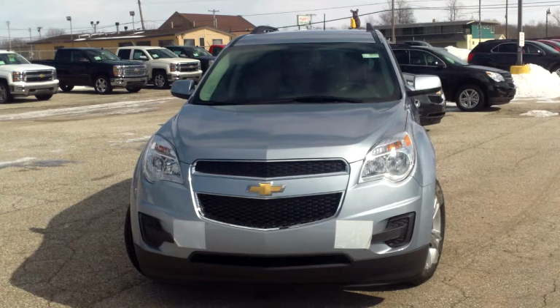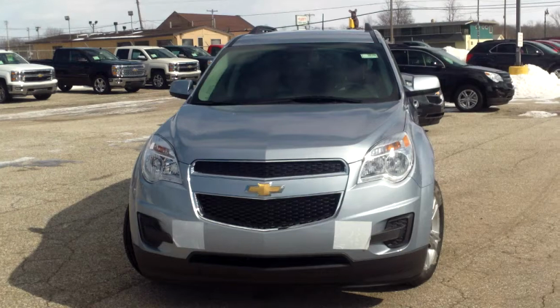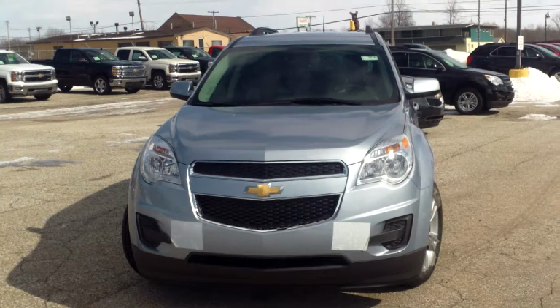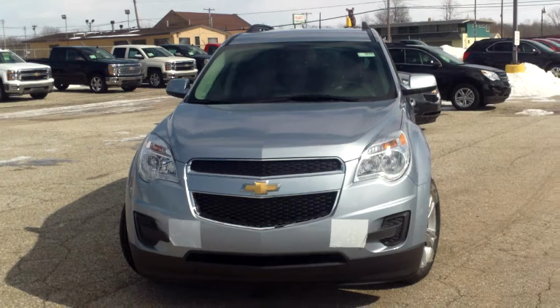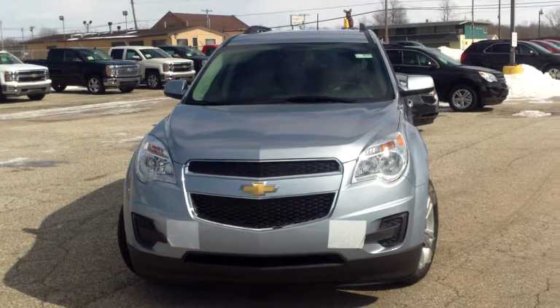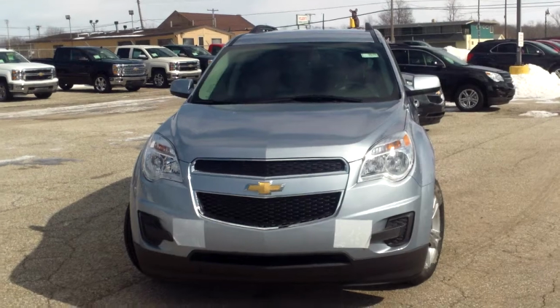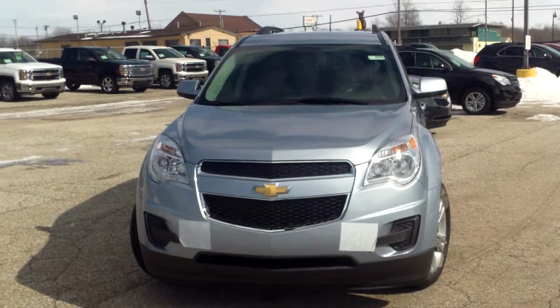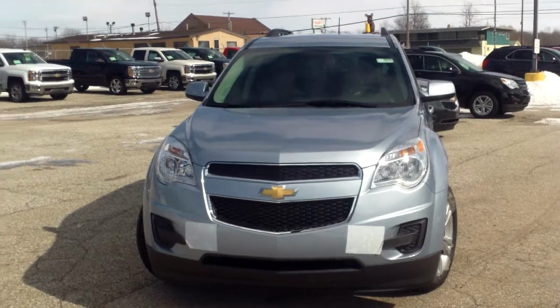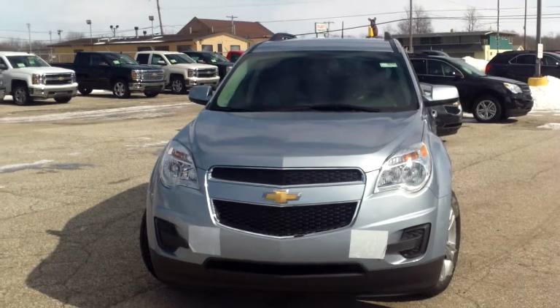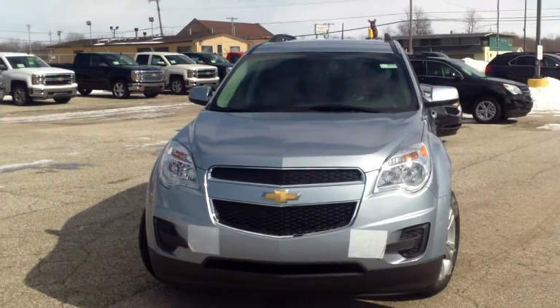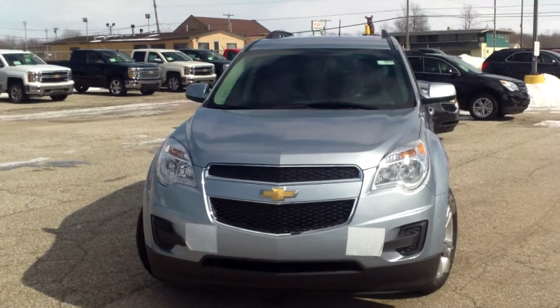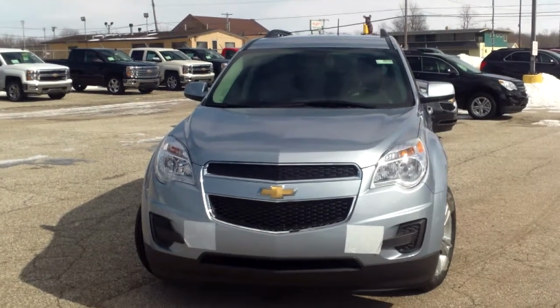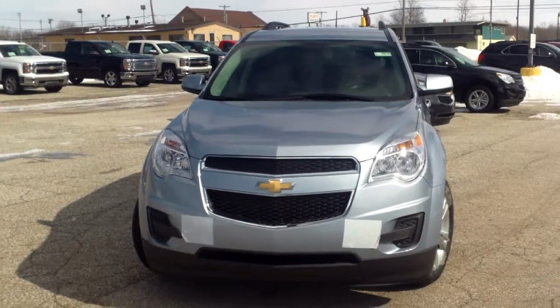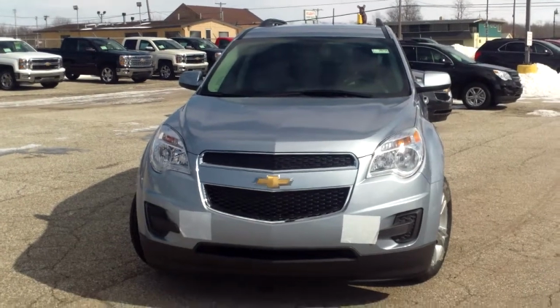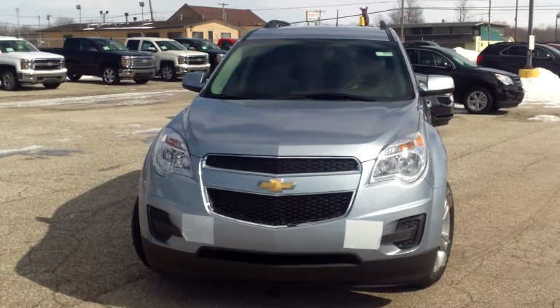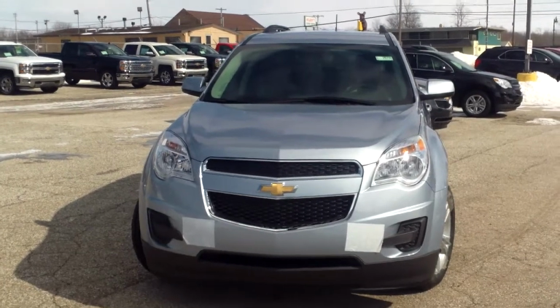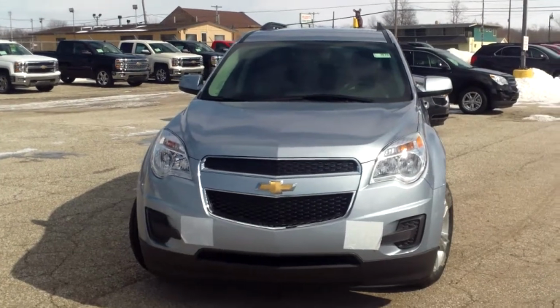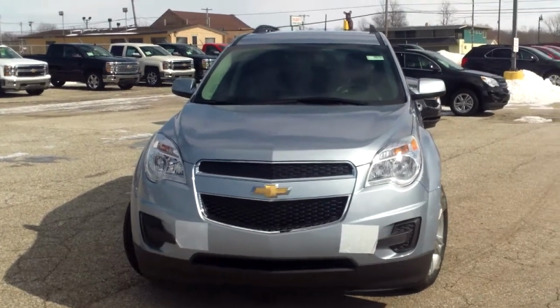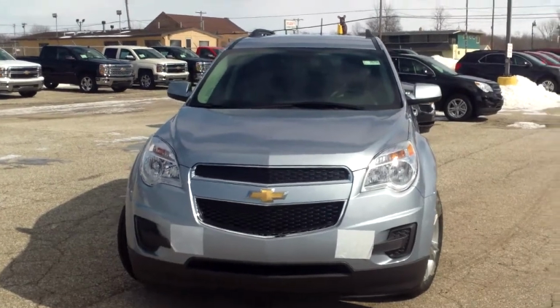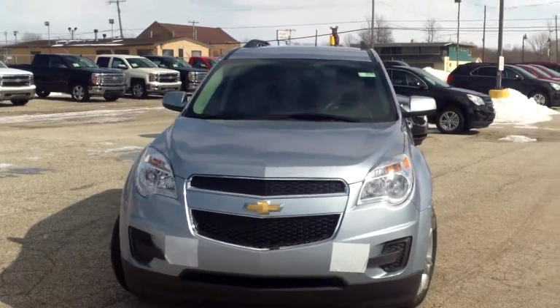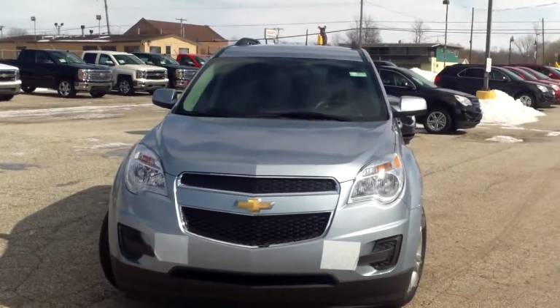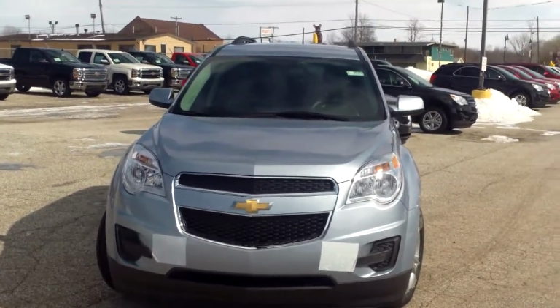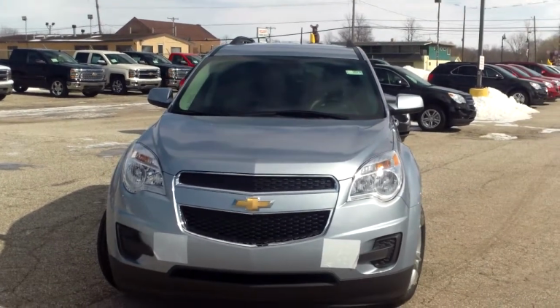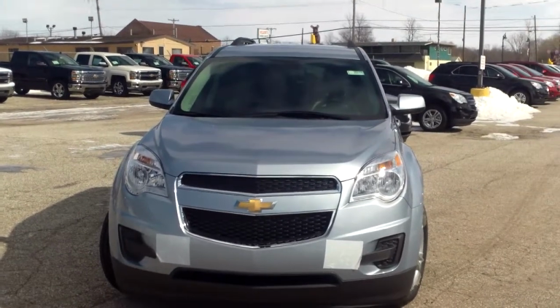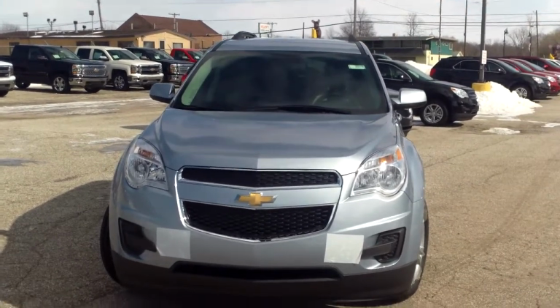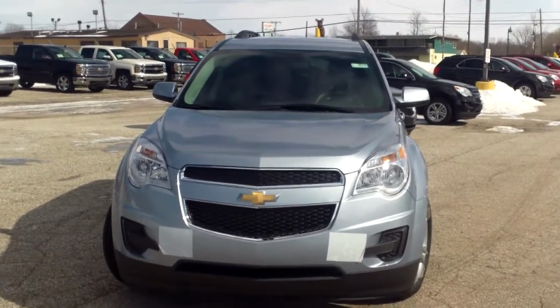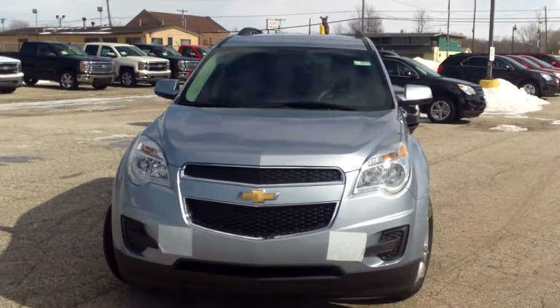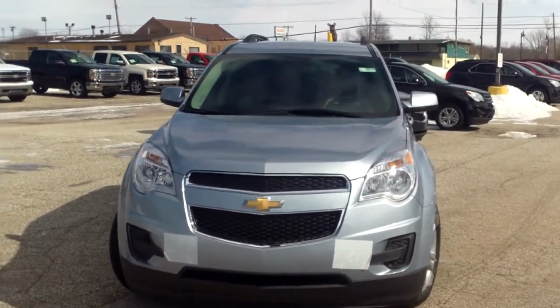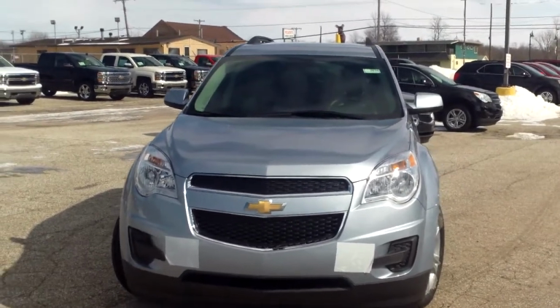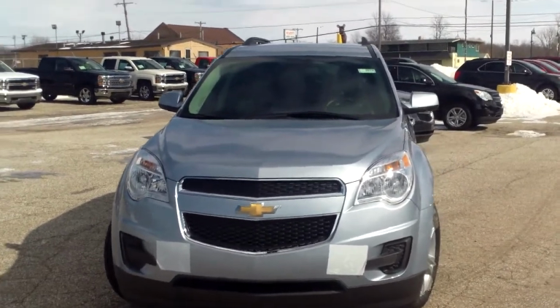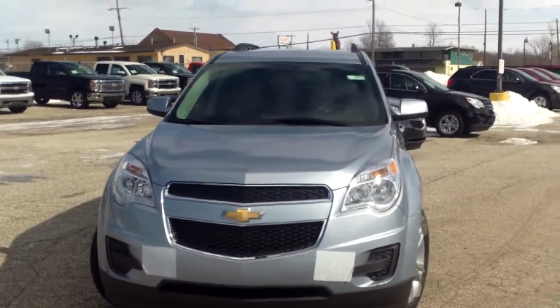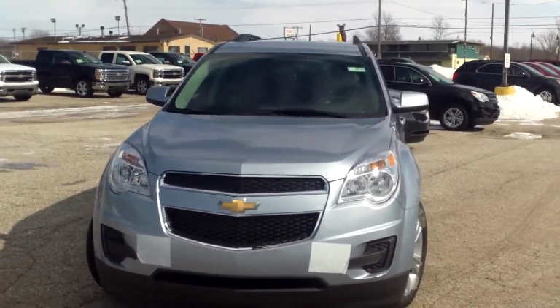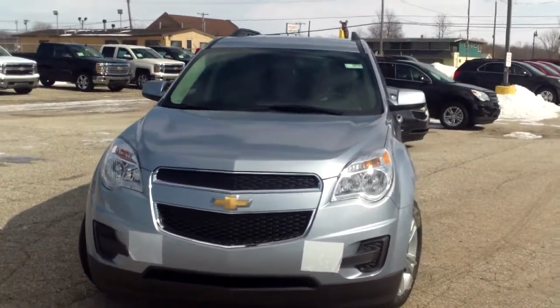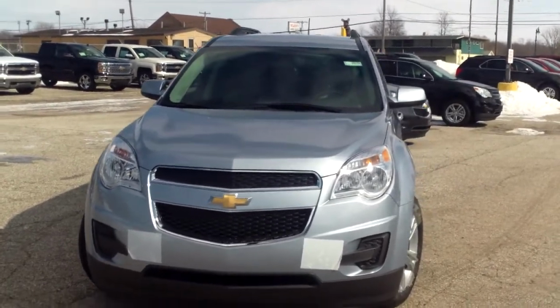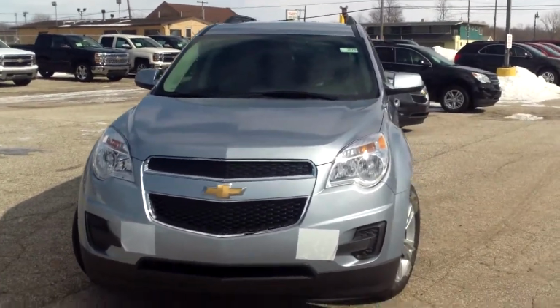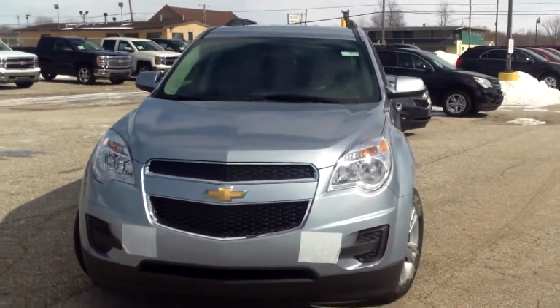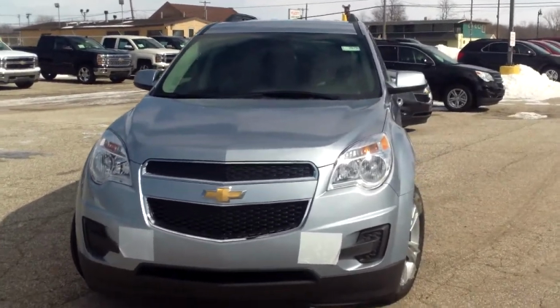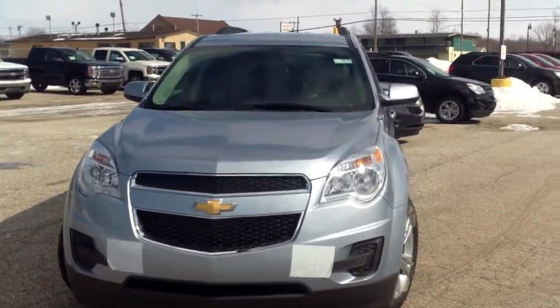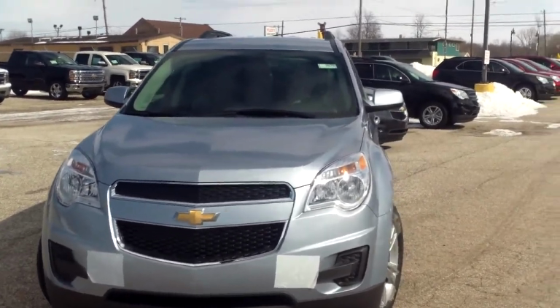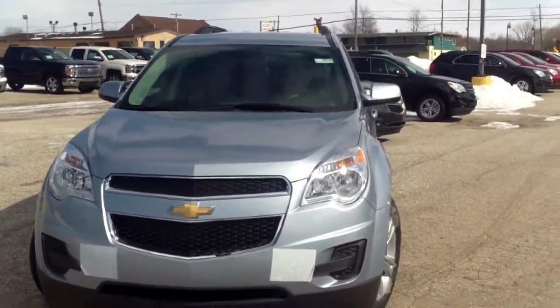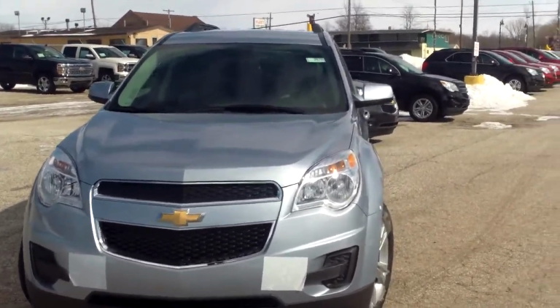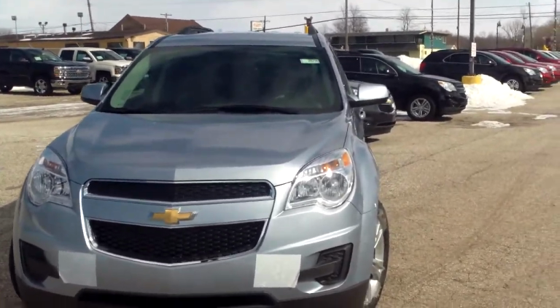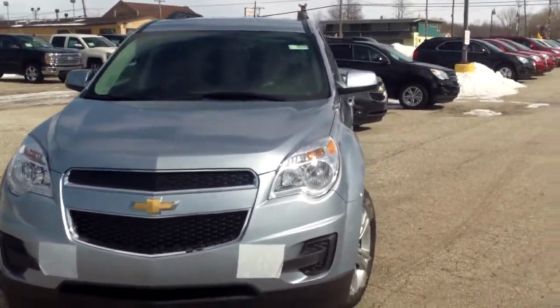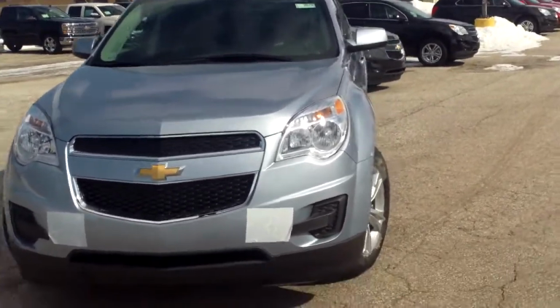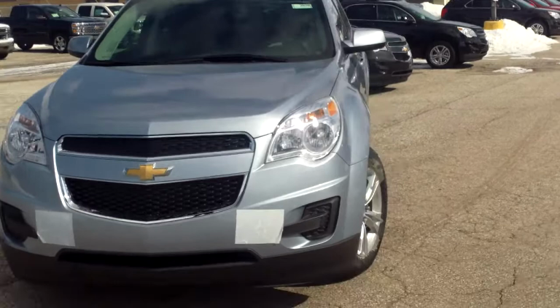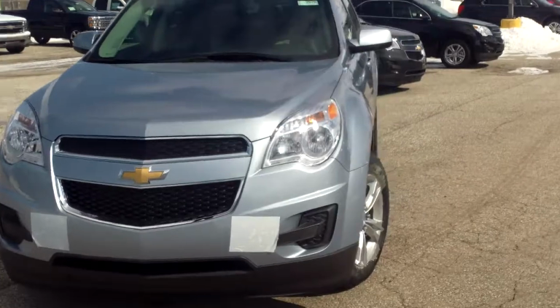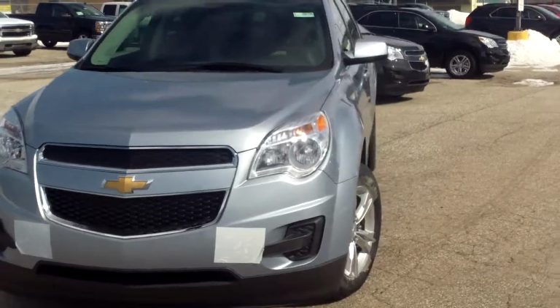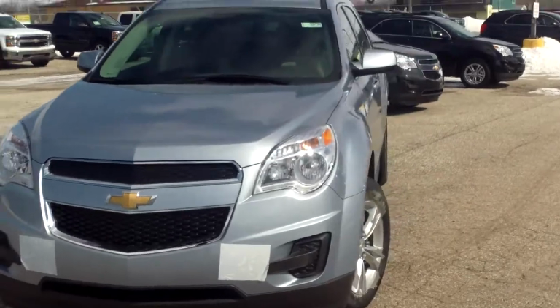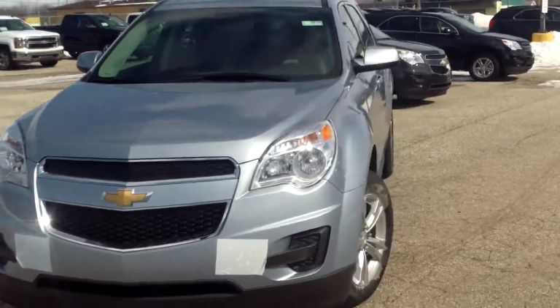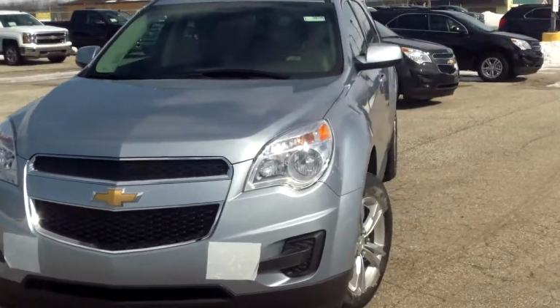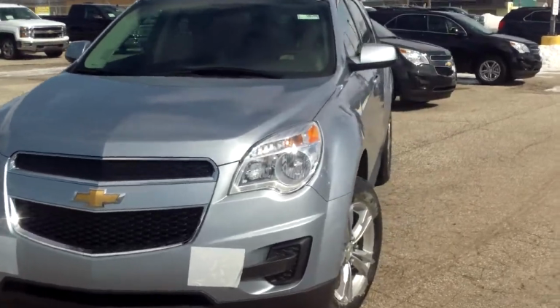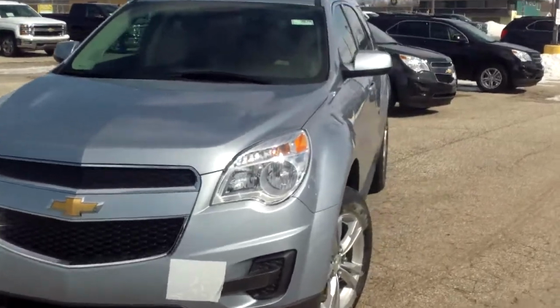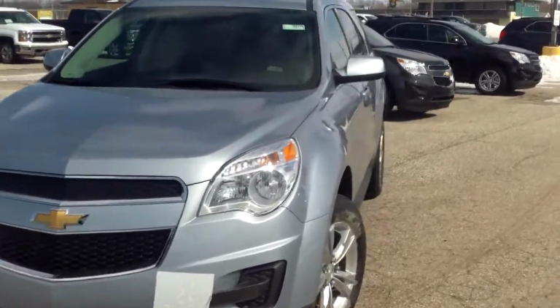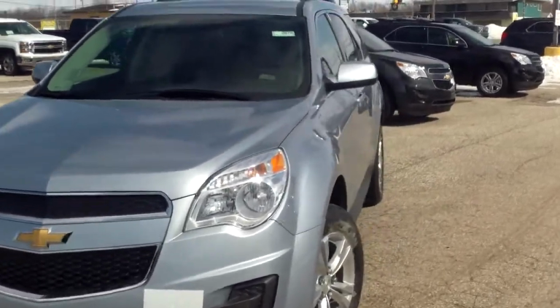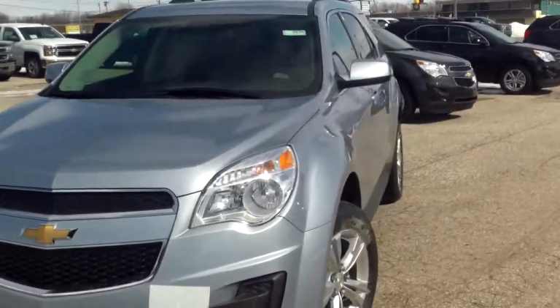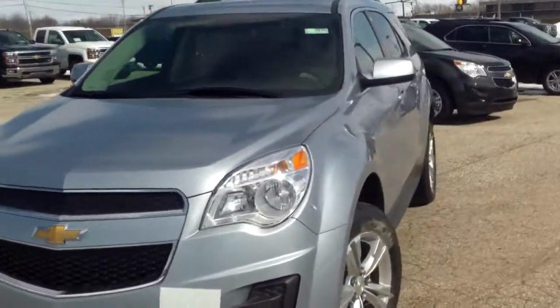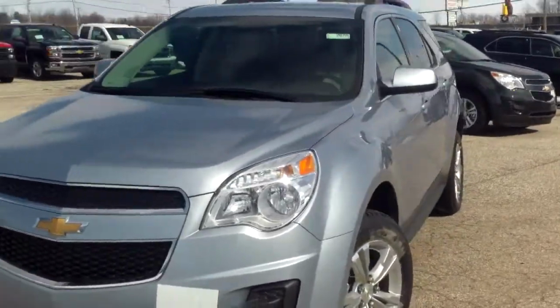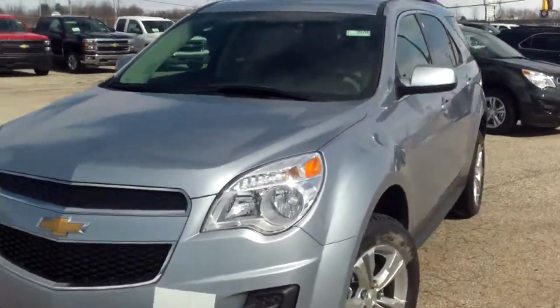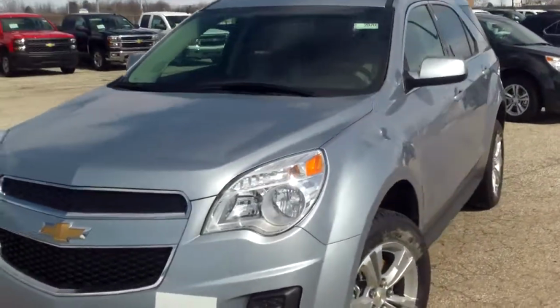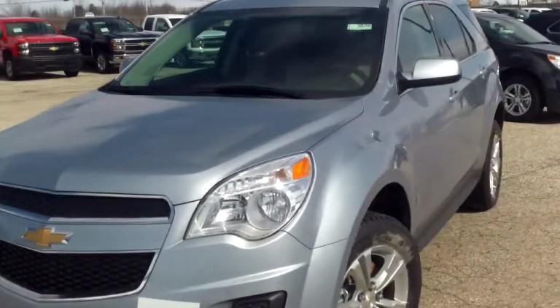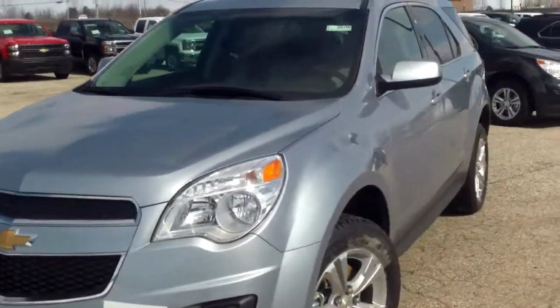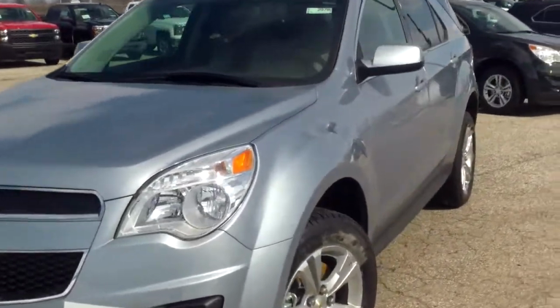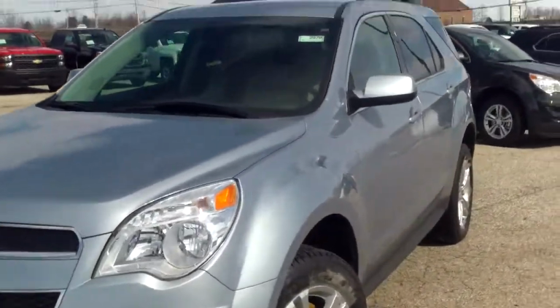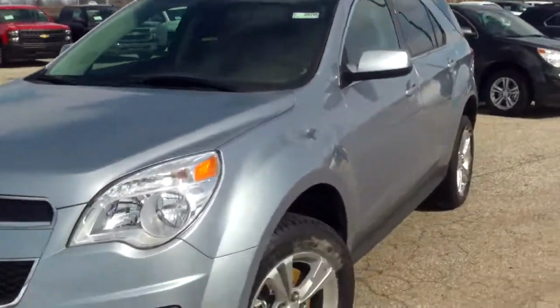Hi Michael, Norm from Schaefer Chevrolet here with our 2014 Chevrolet Equinox Front Wheel Drive LT.